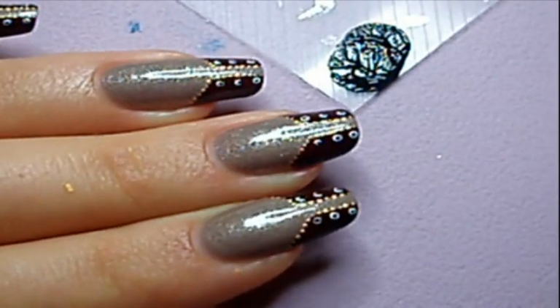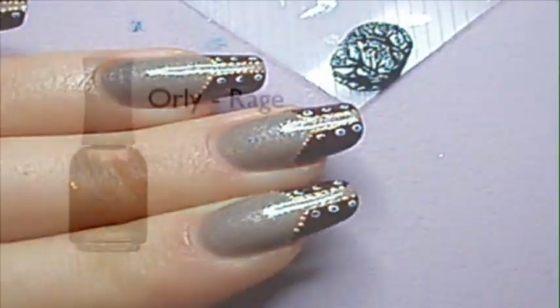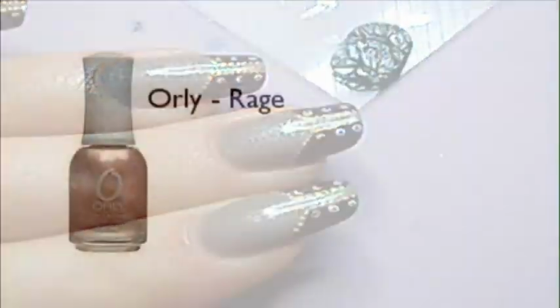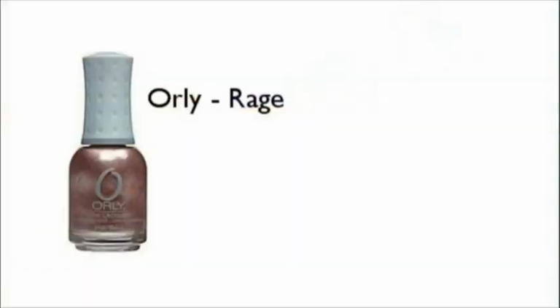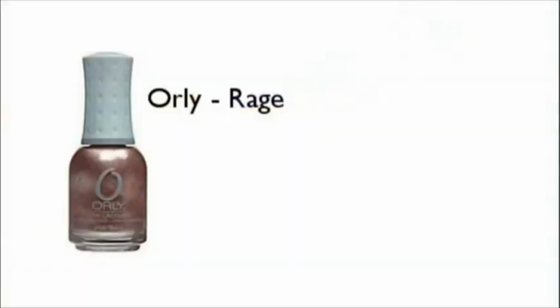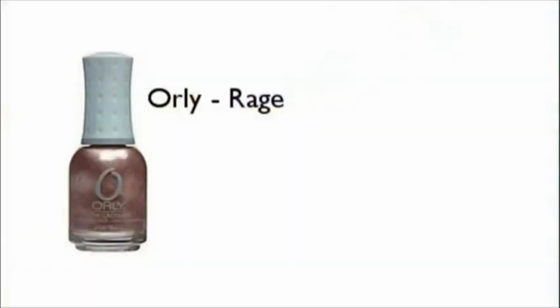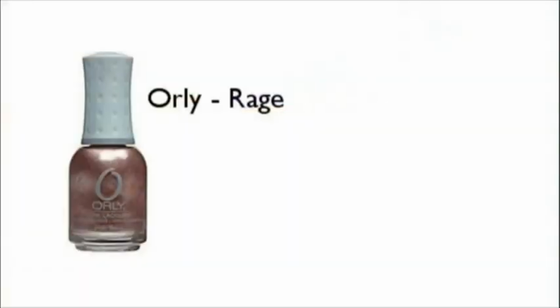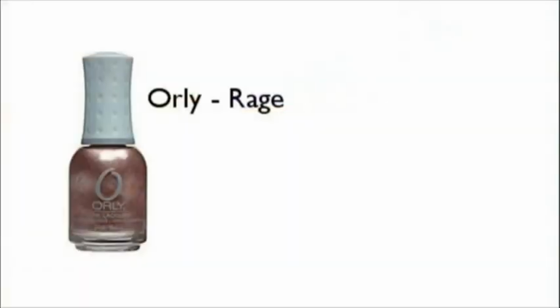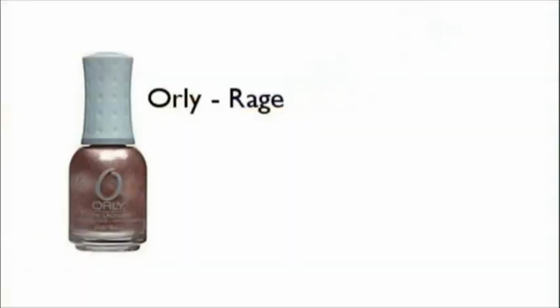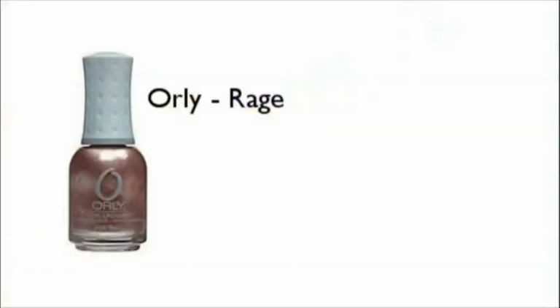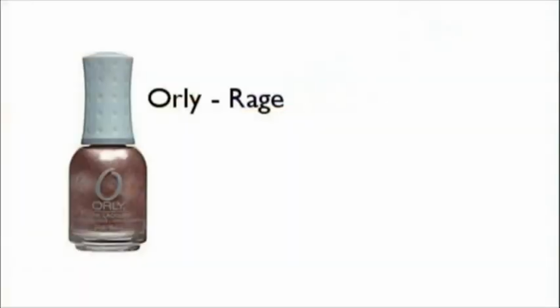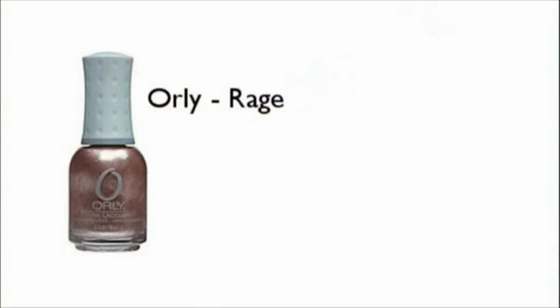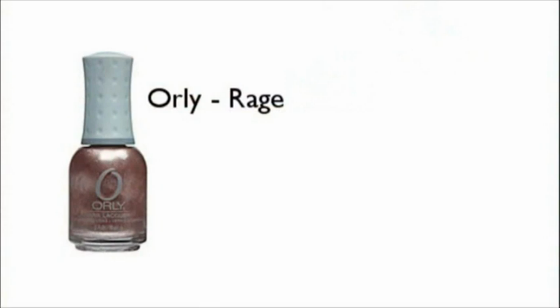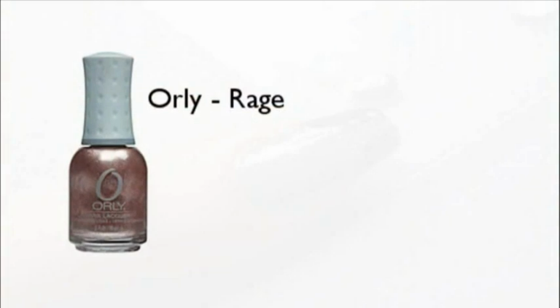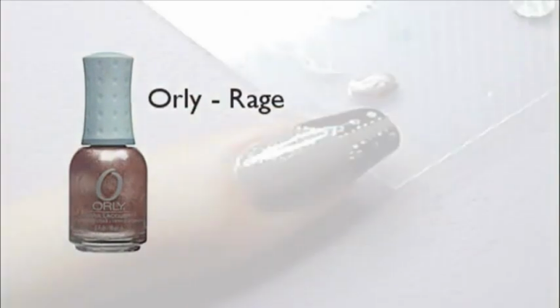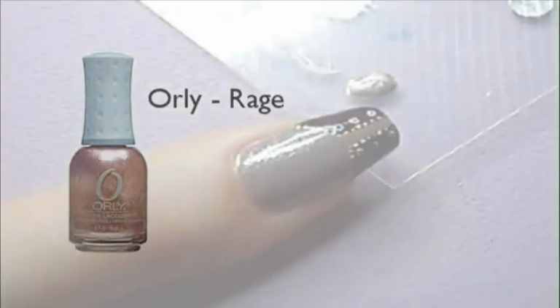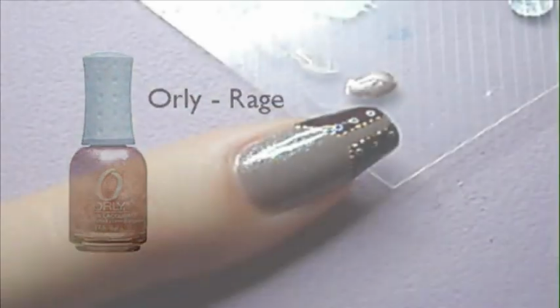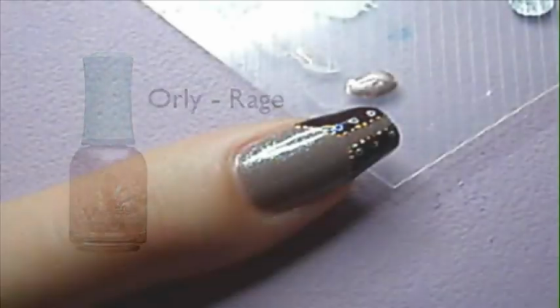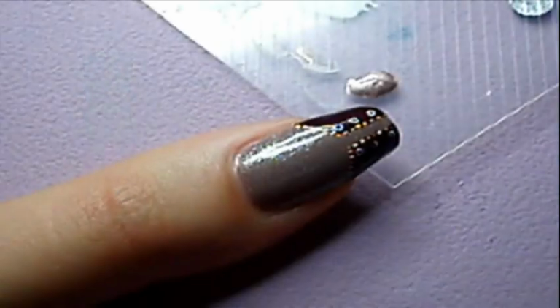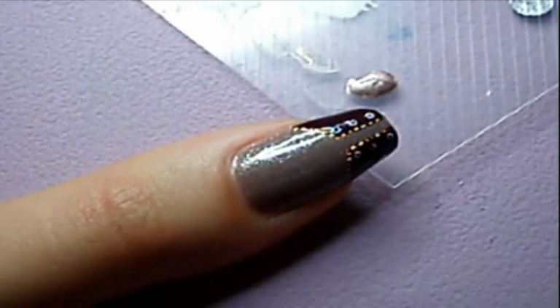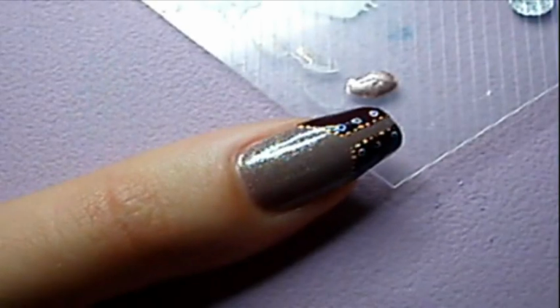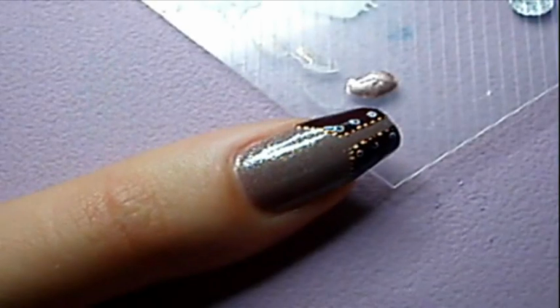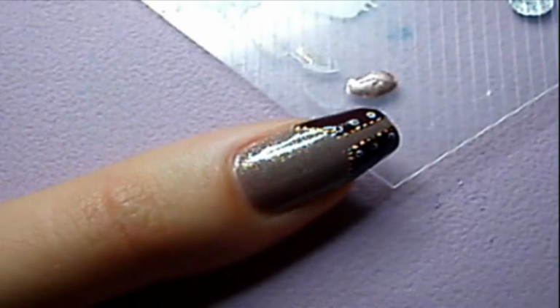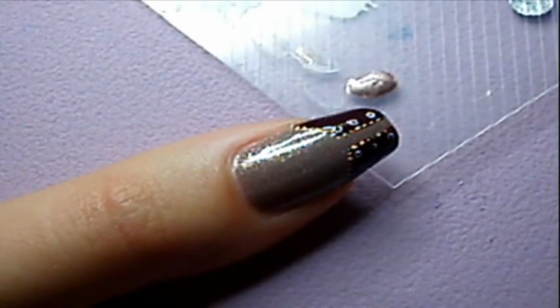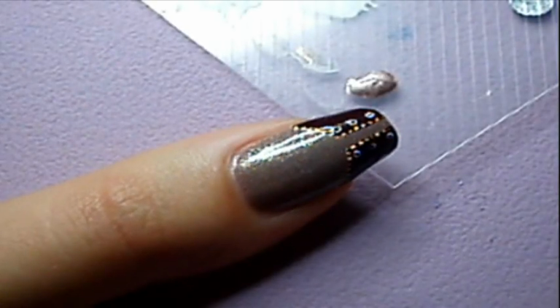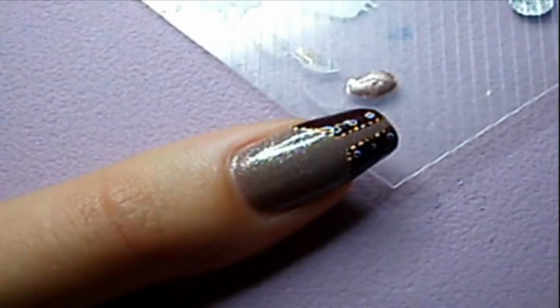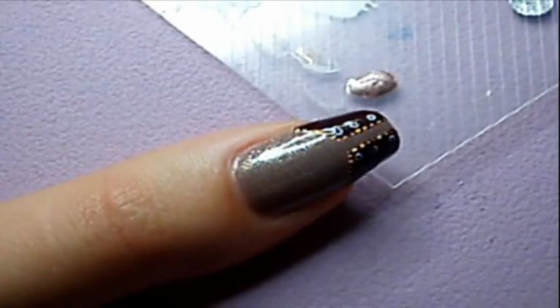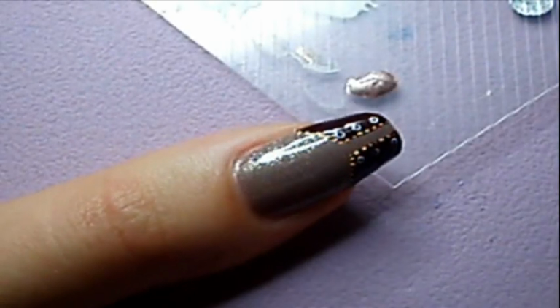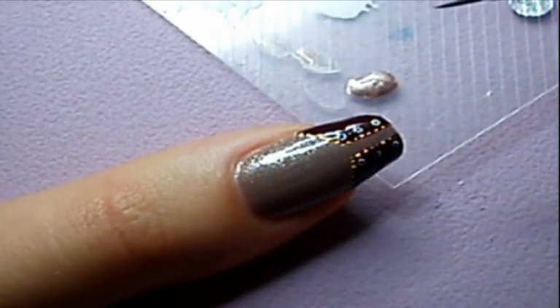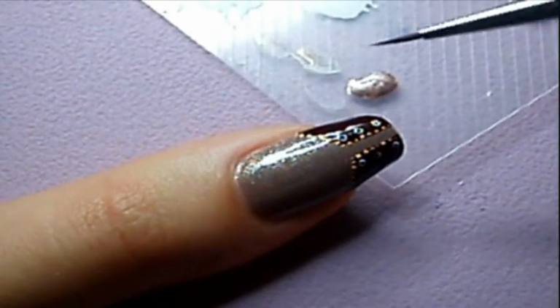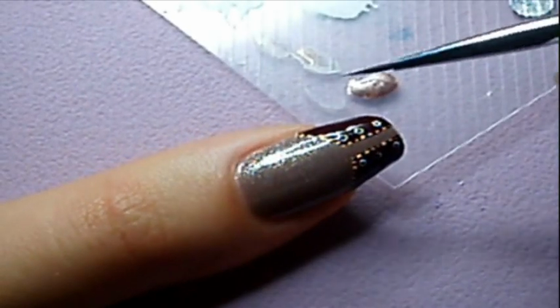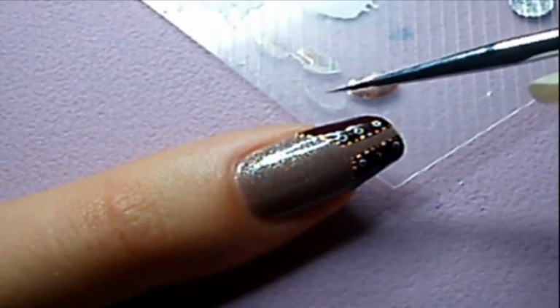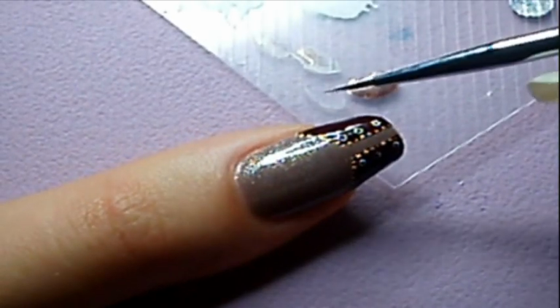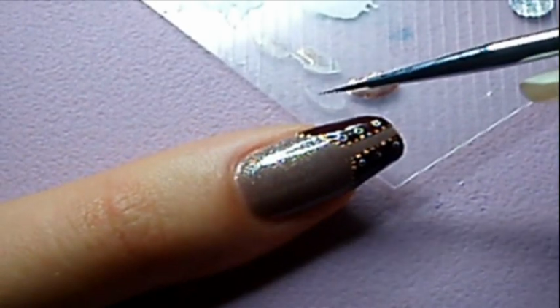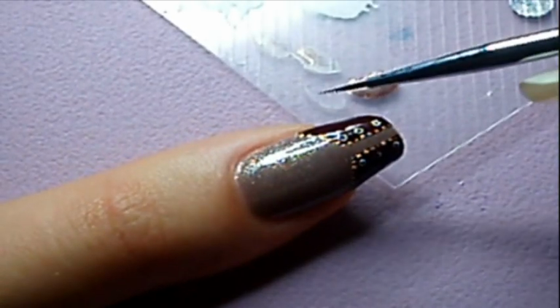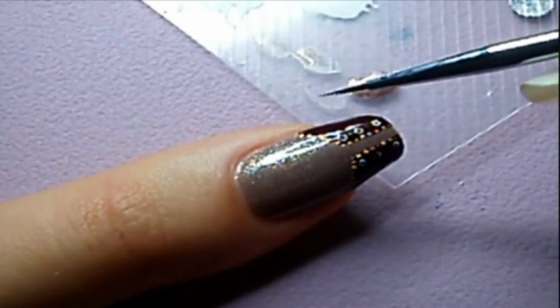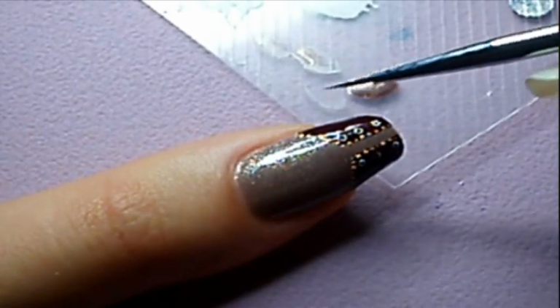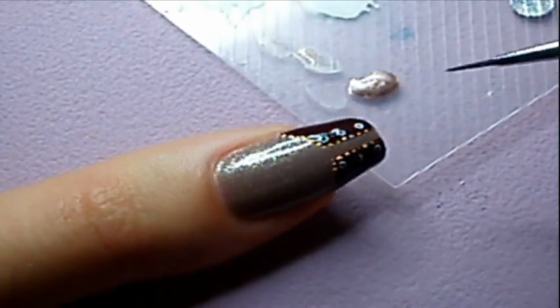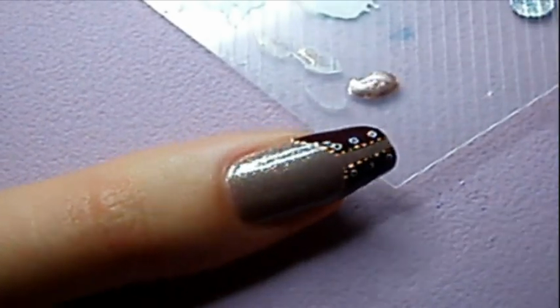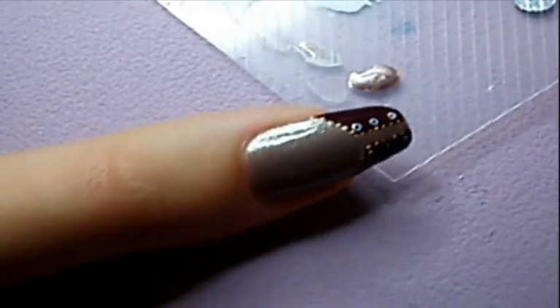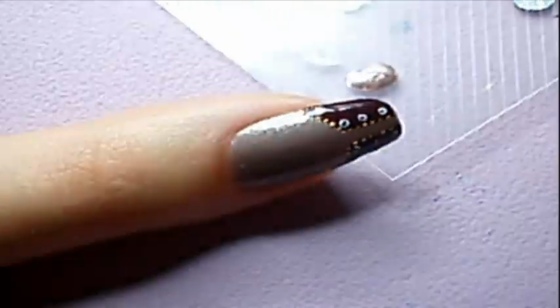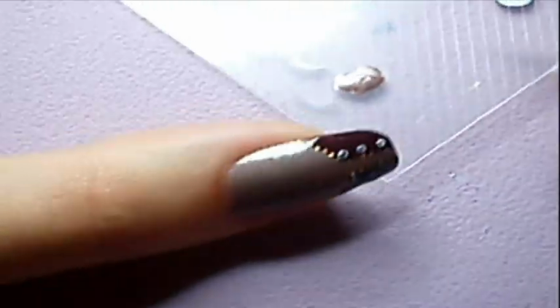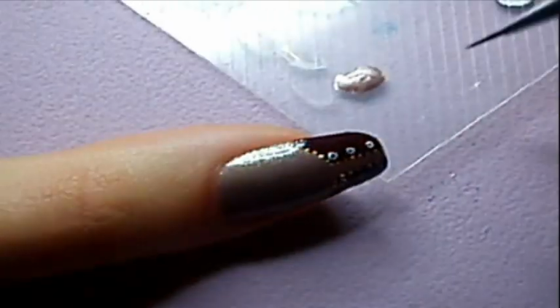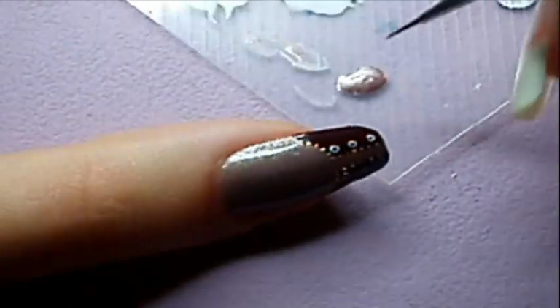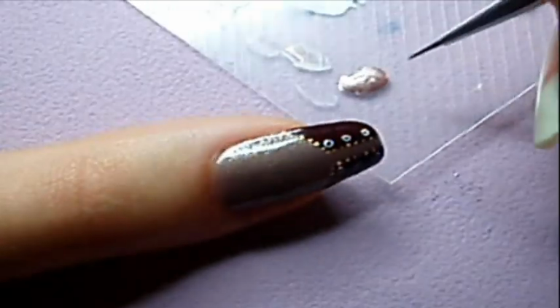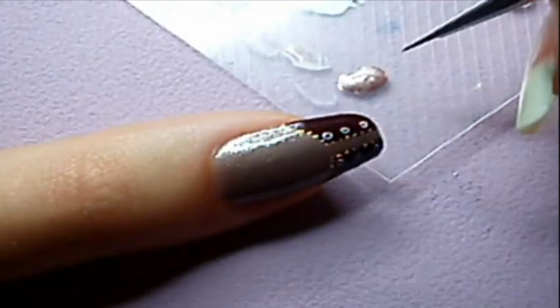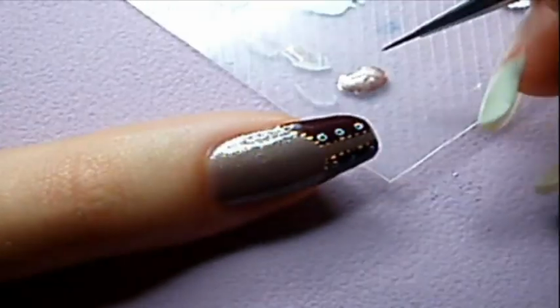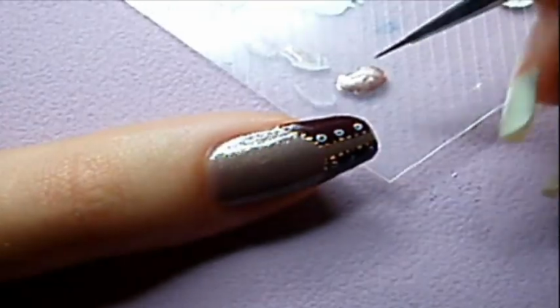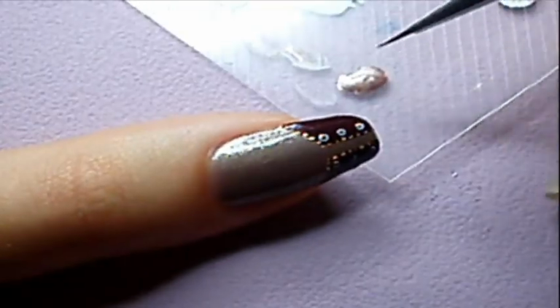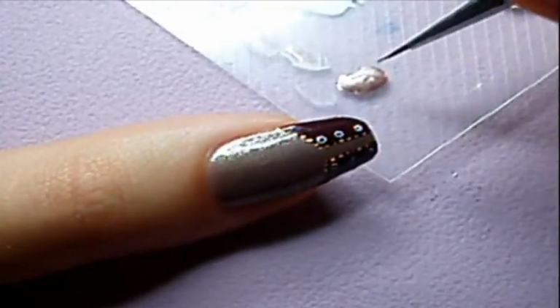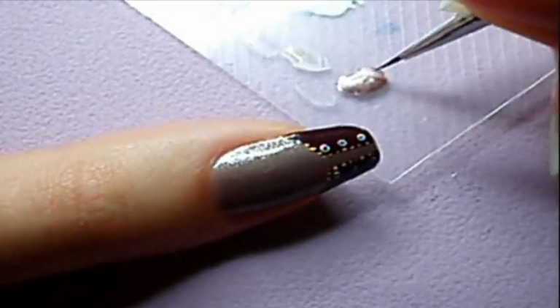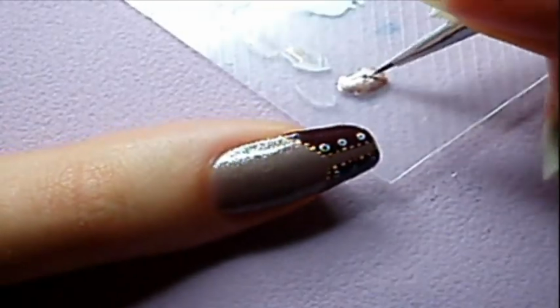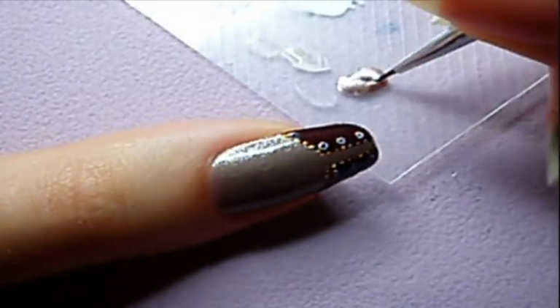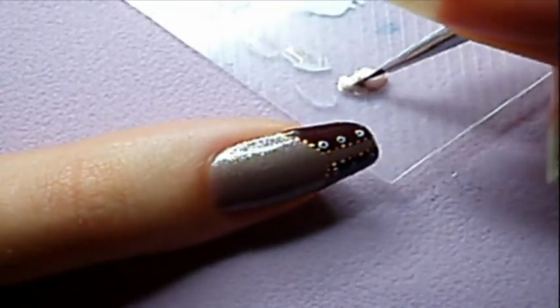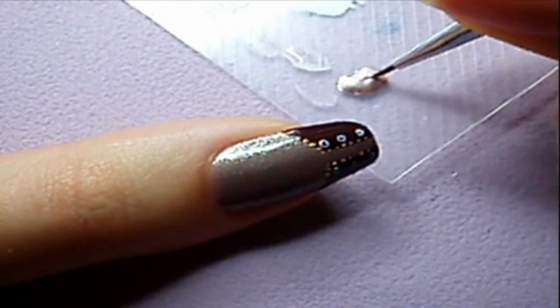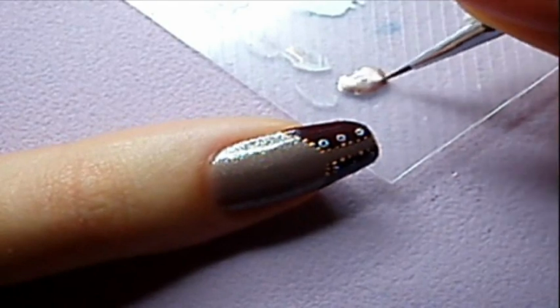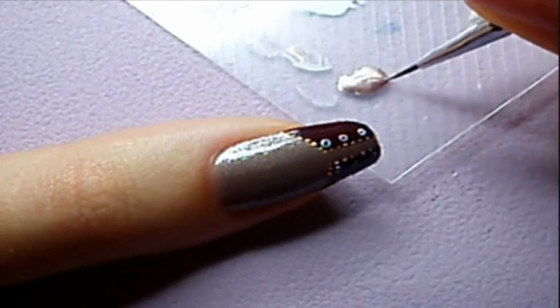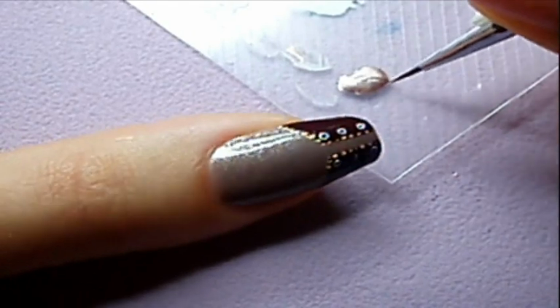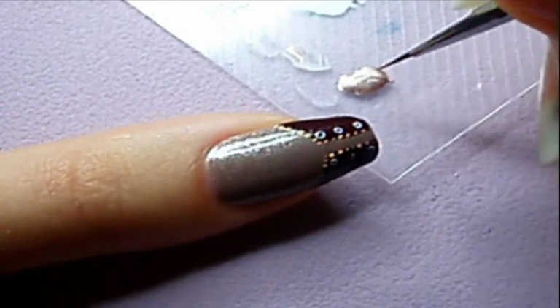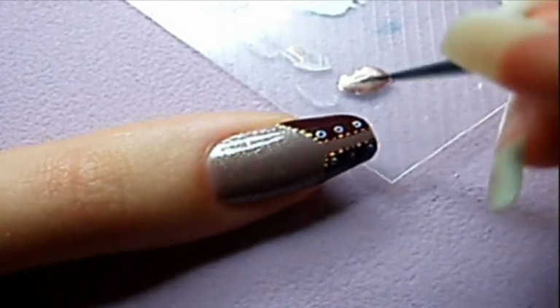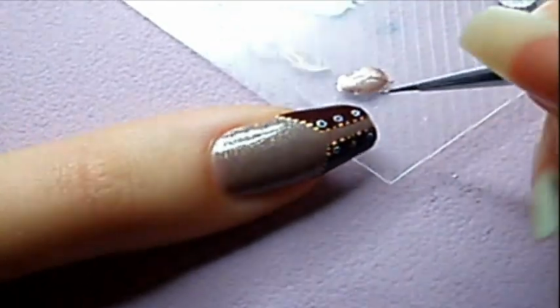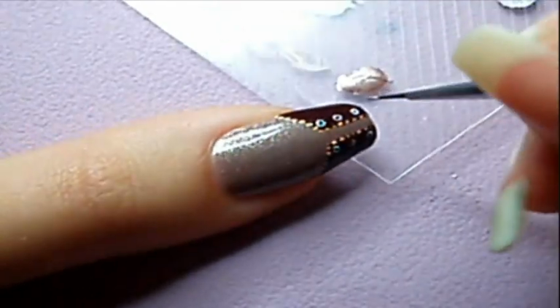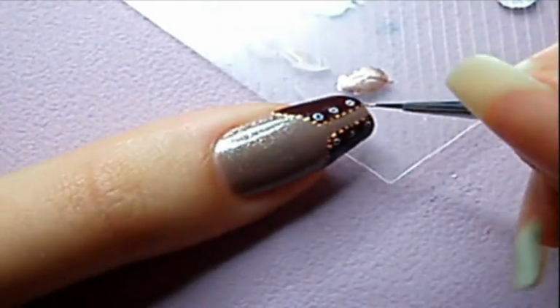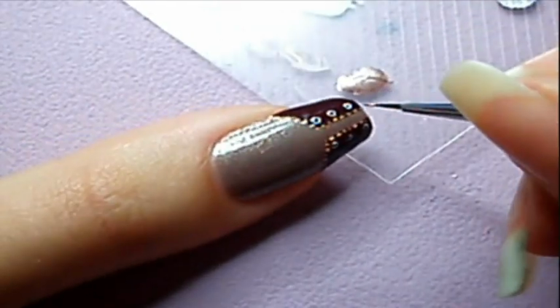Let it dry, then use a metallic beige polish. Use black polish and a fine brush to make the laces.